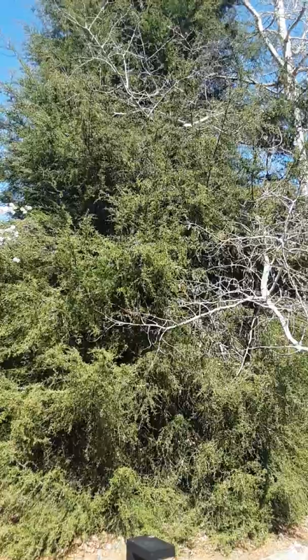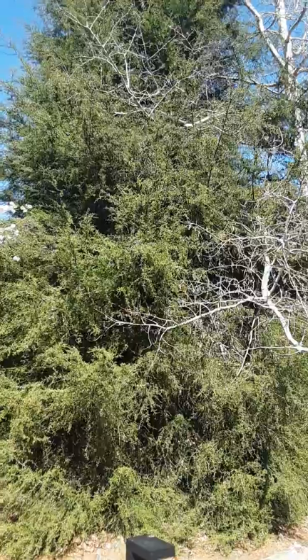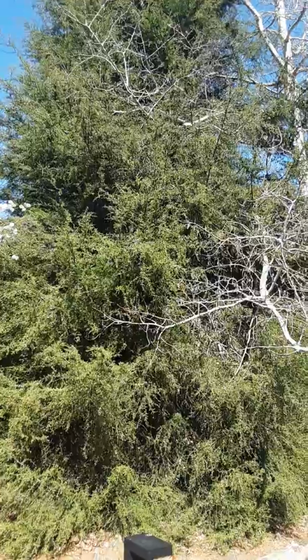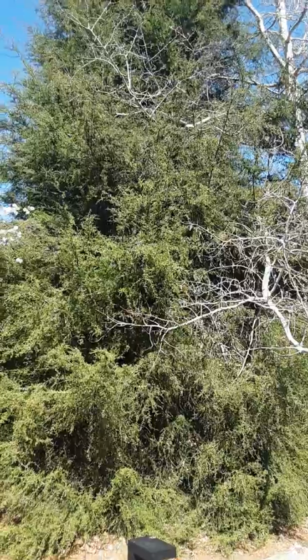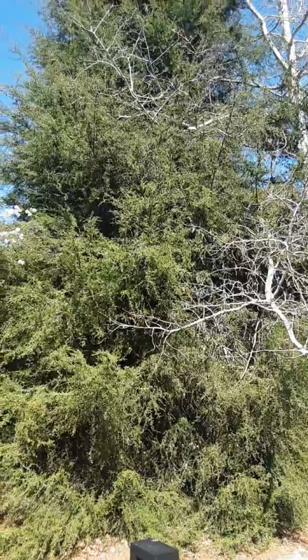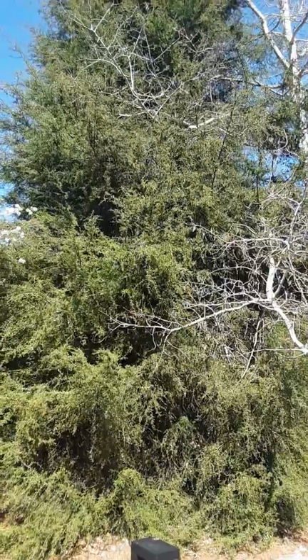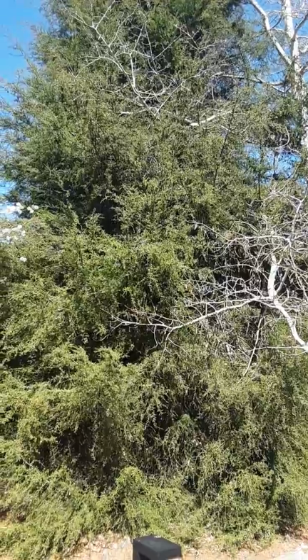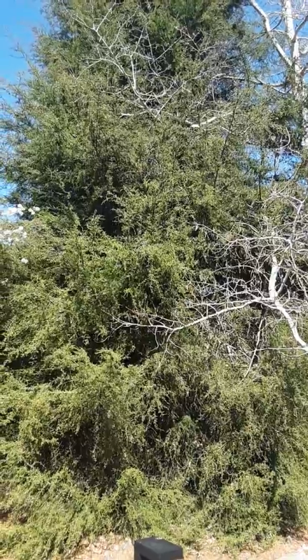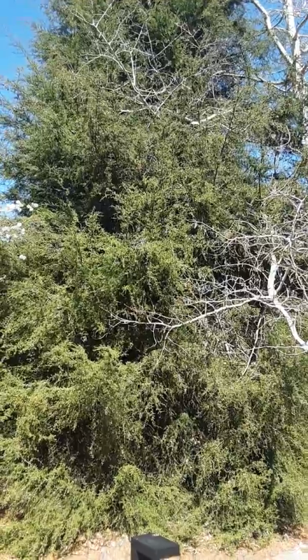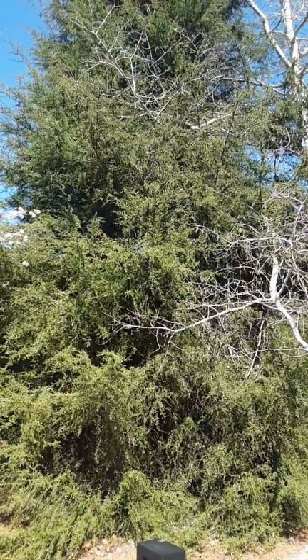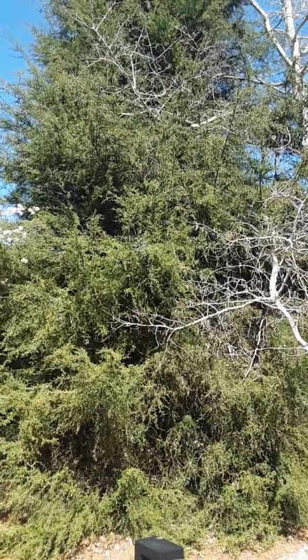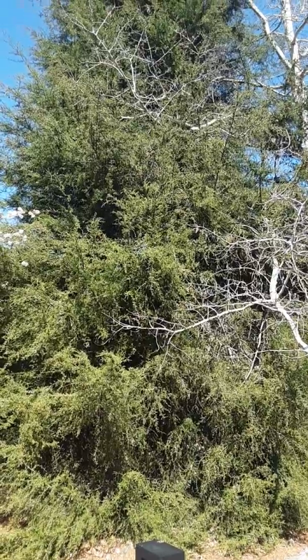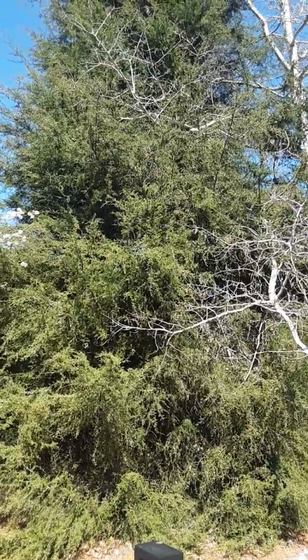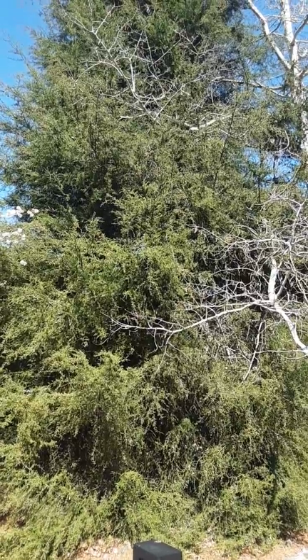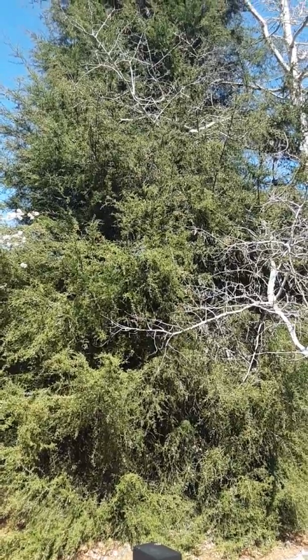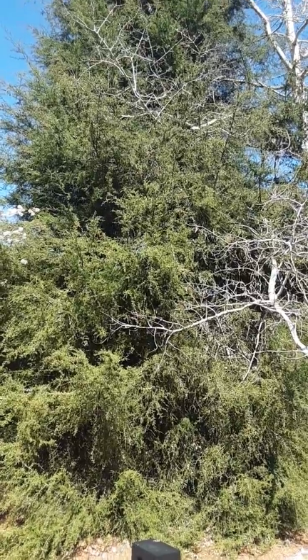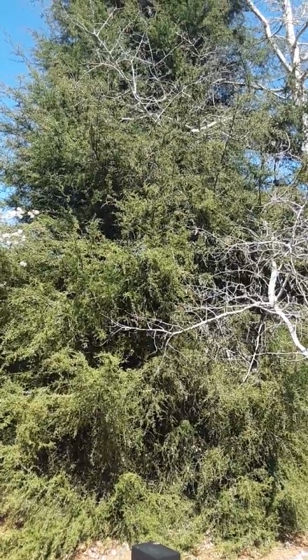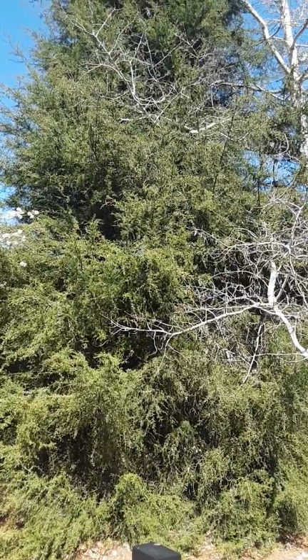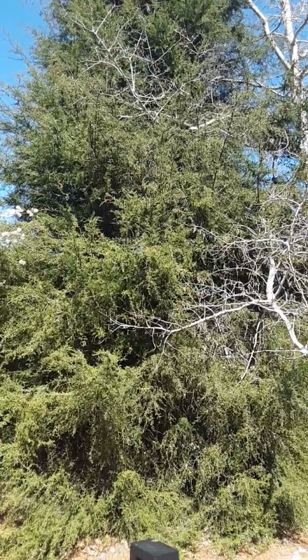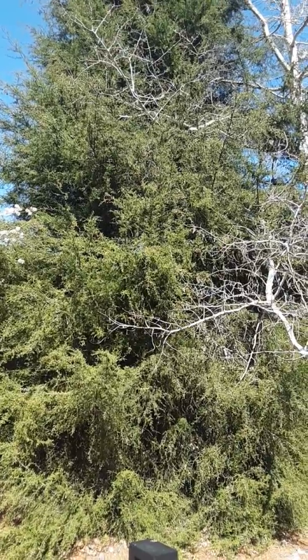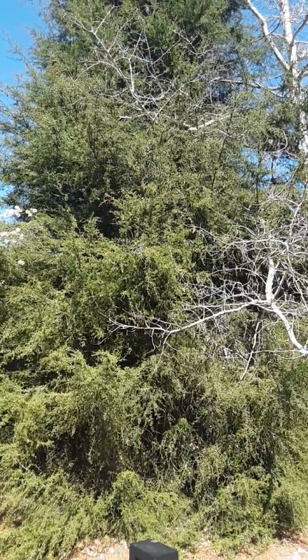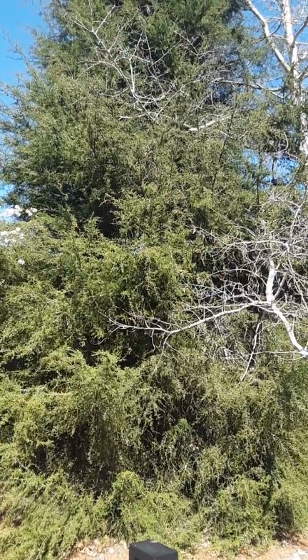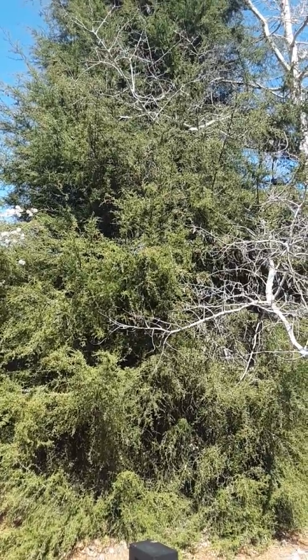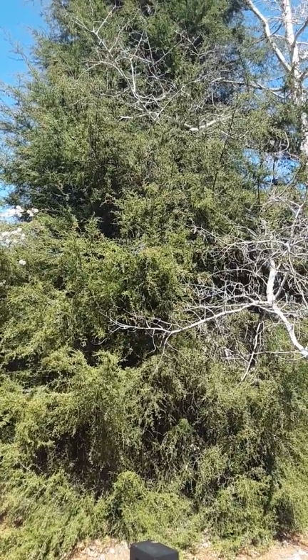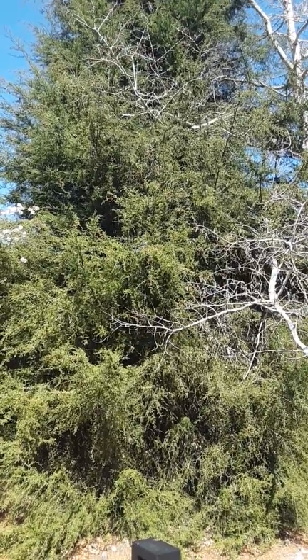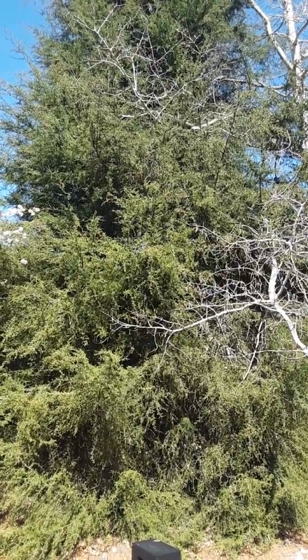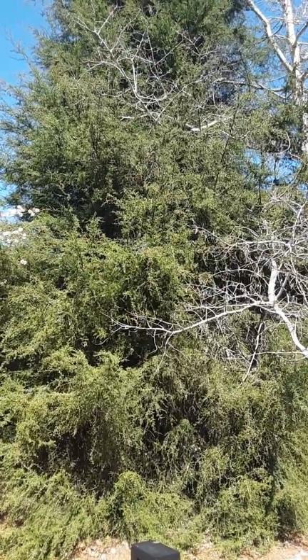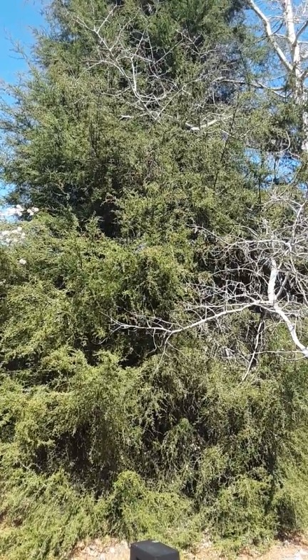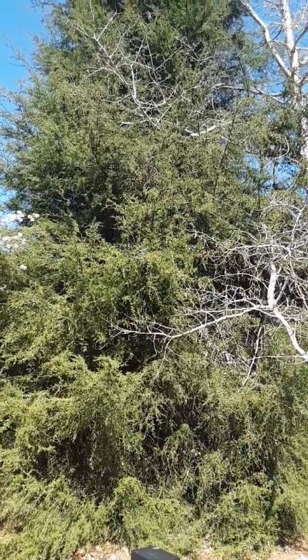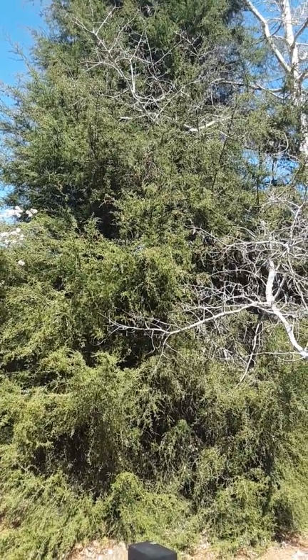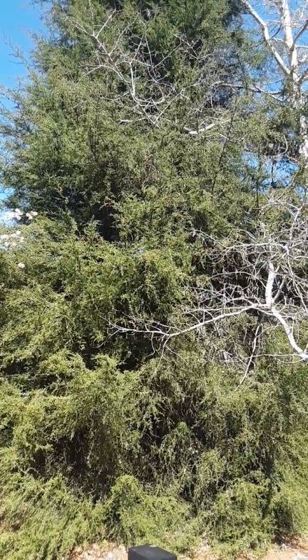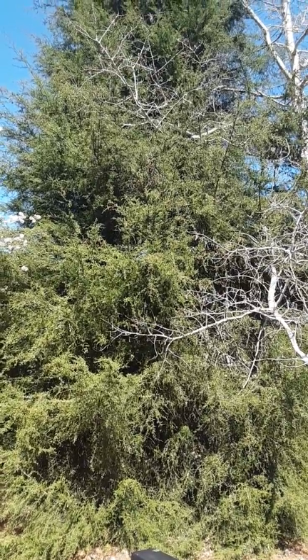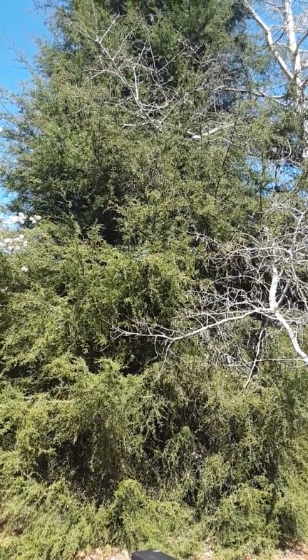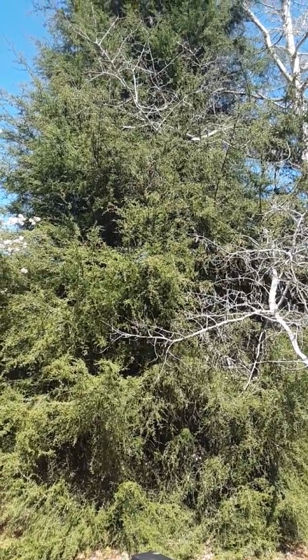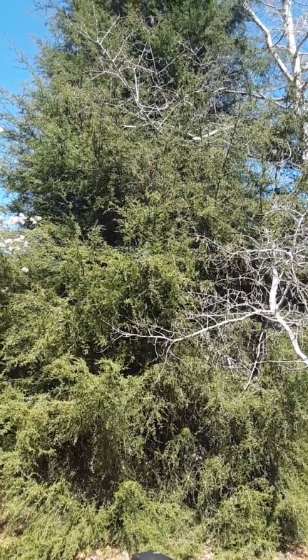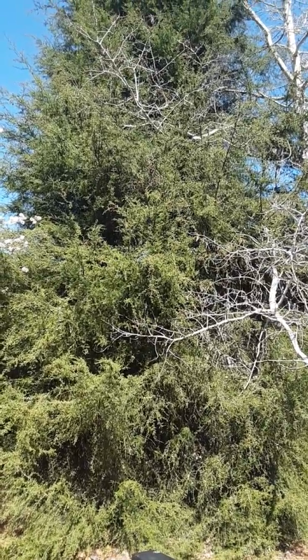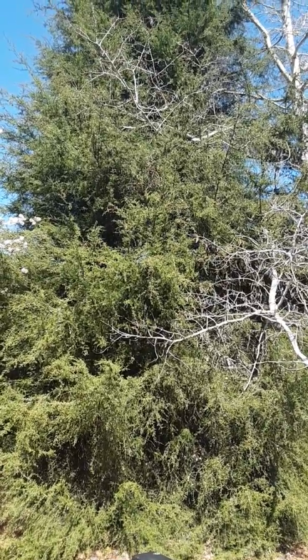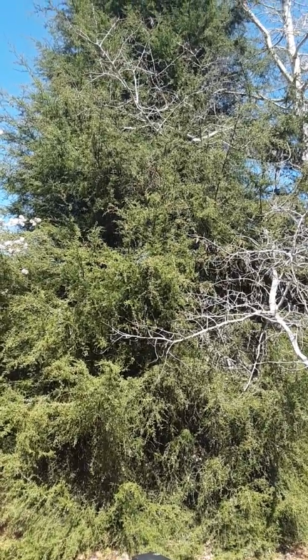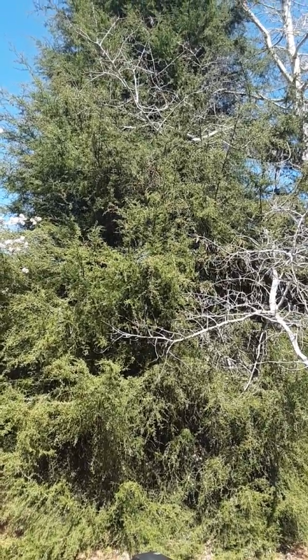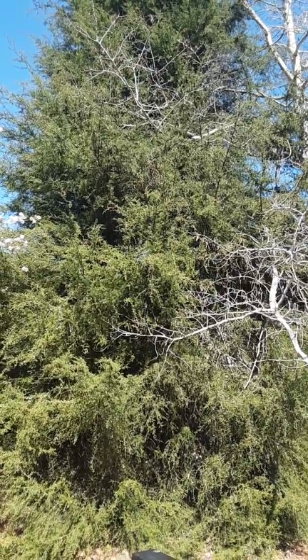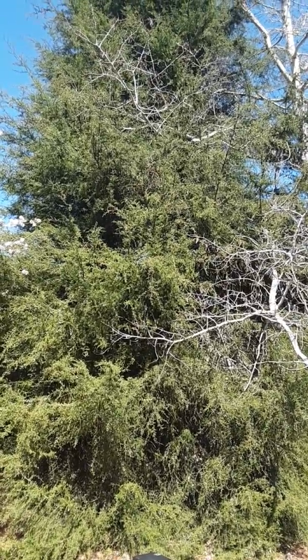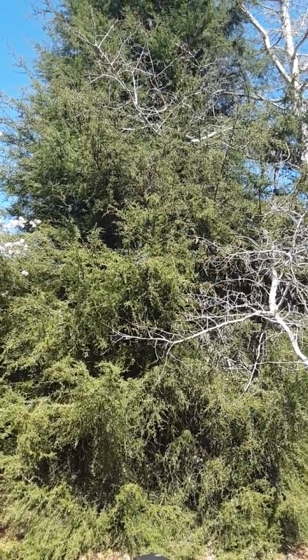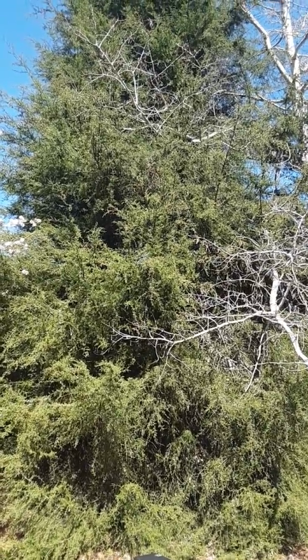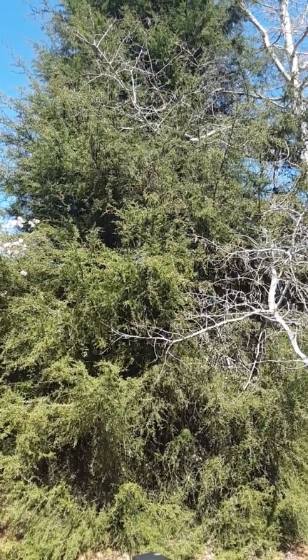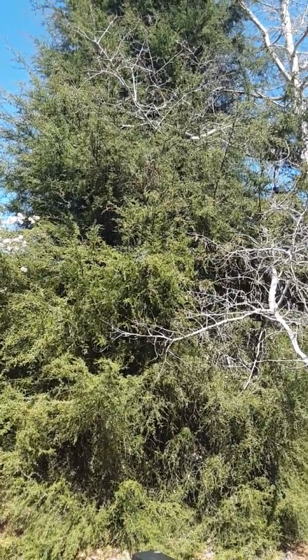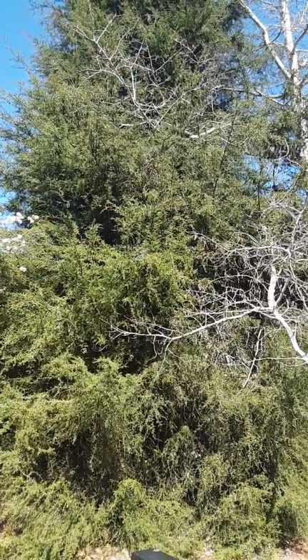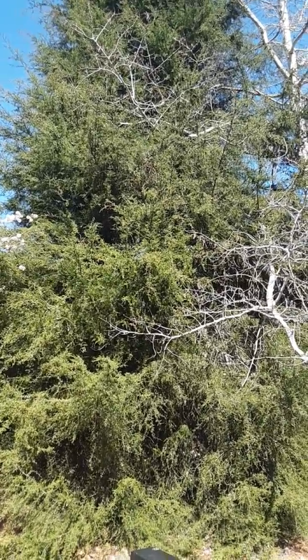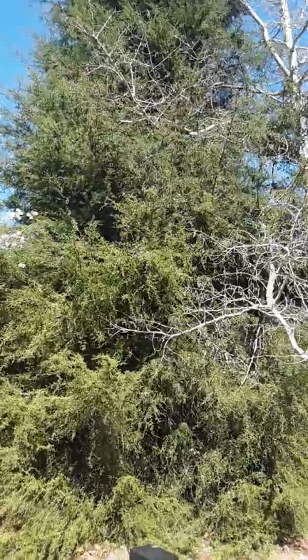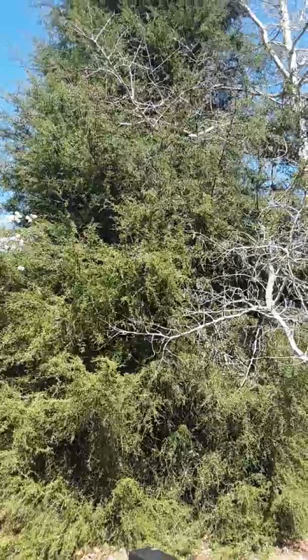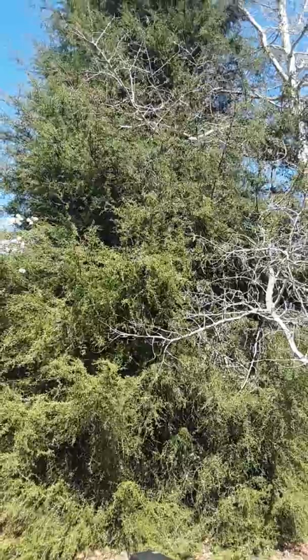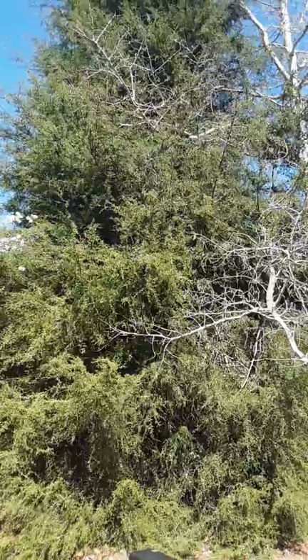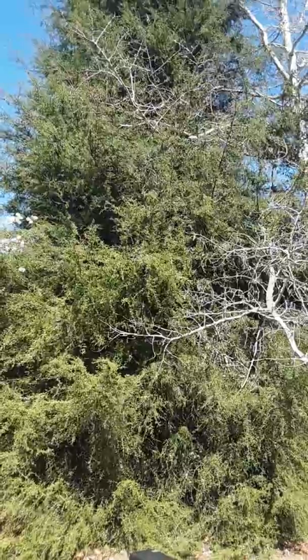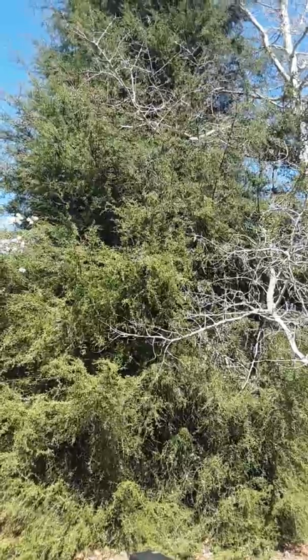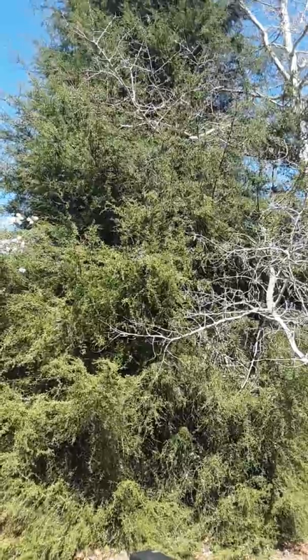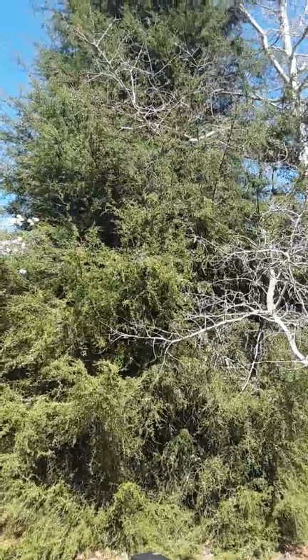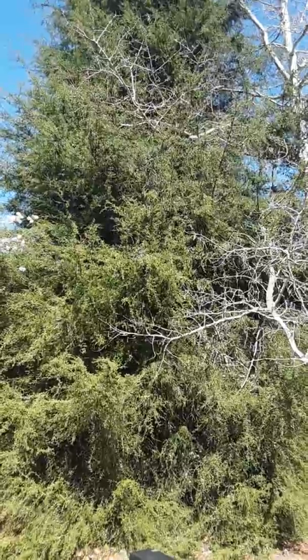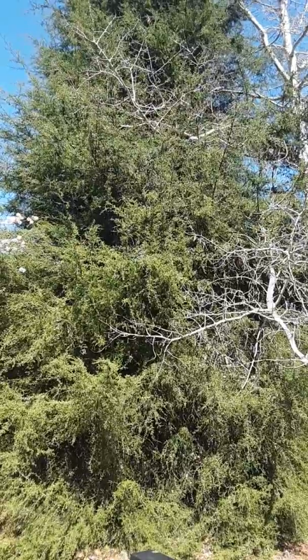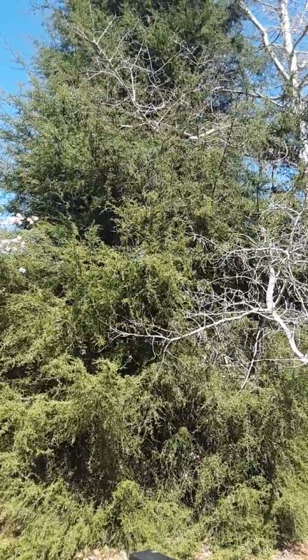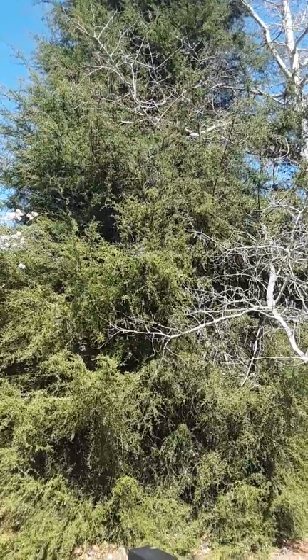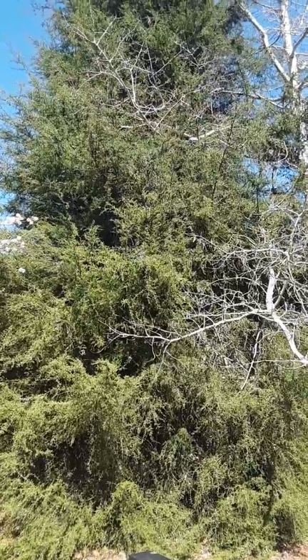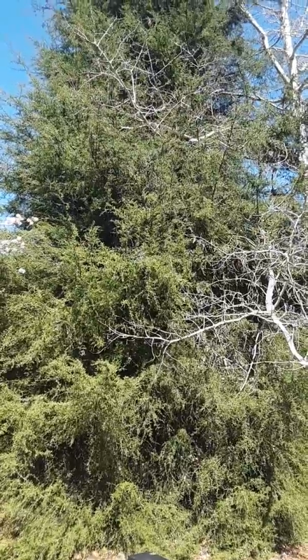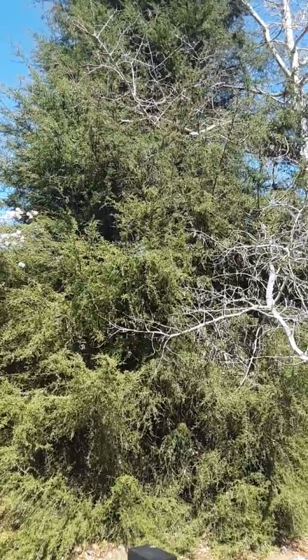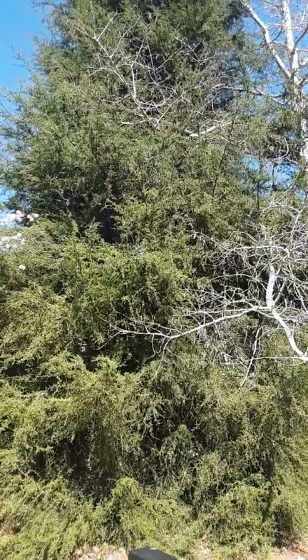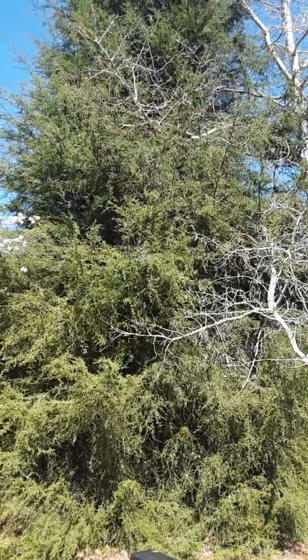This is a Baker's Cypress. The scientific name for Baker's Cypress is Cupressus Bakerii.